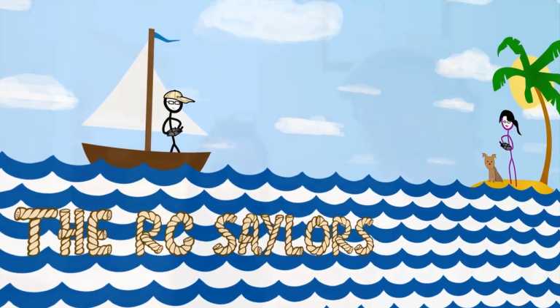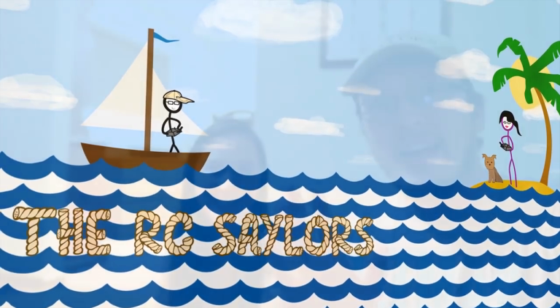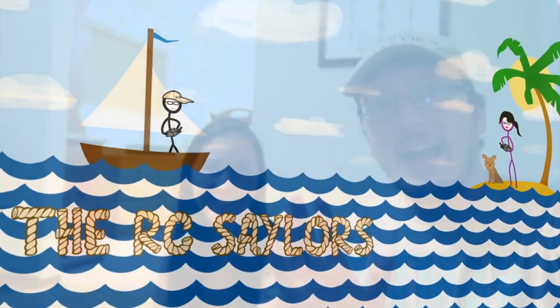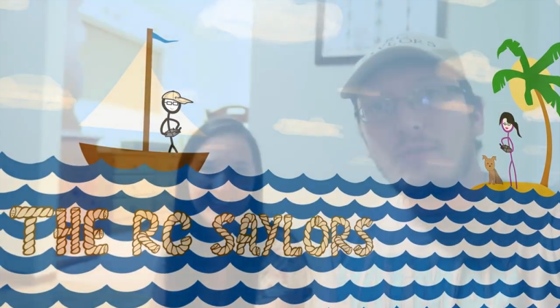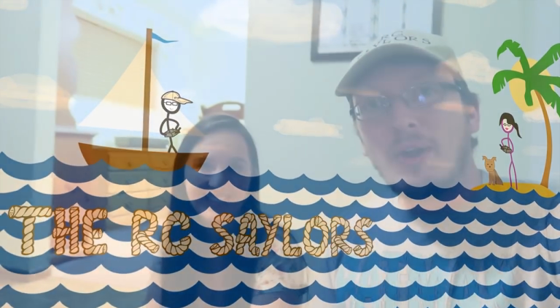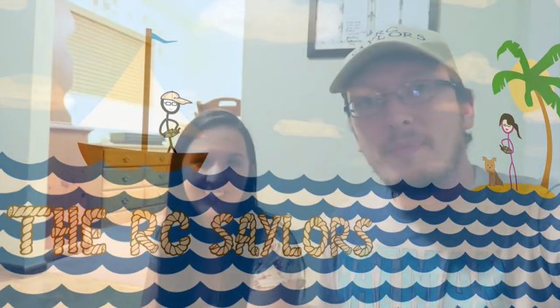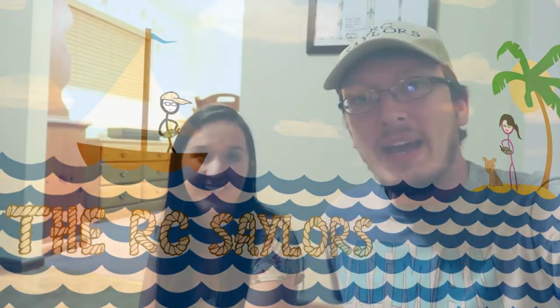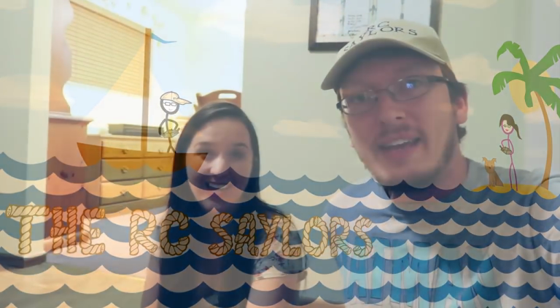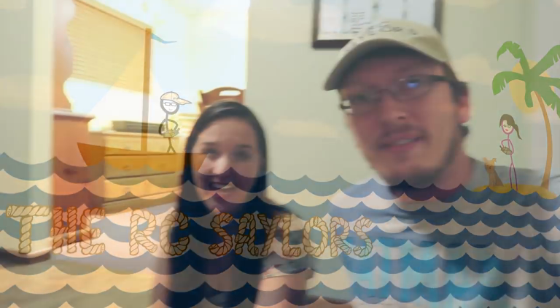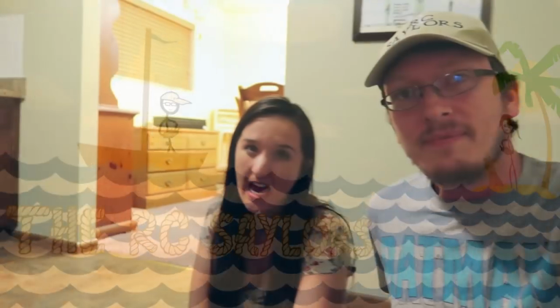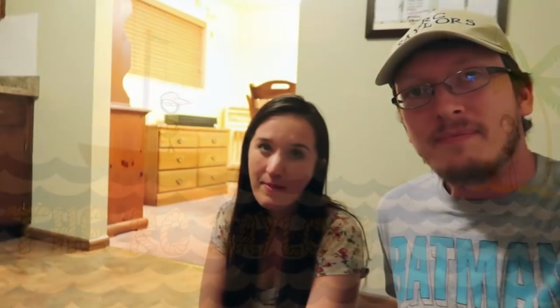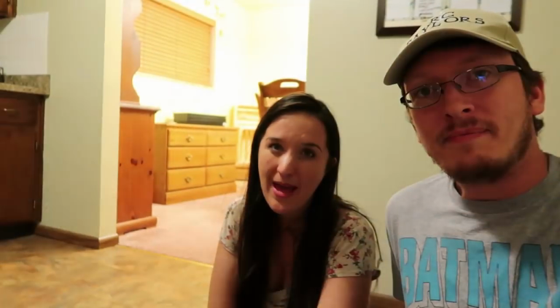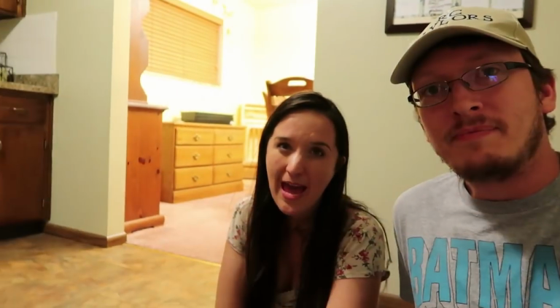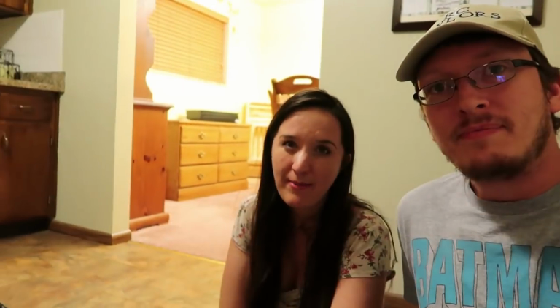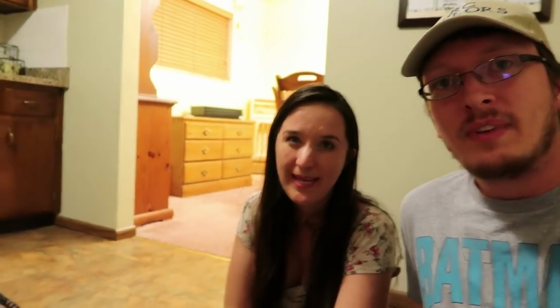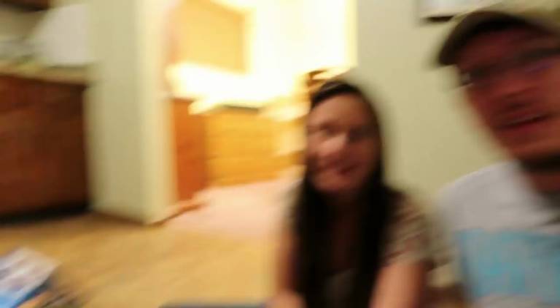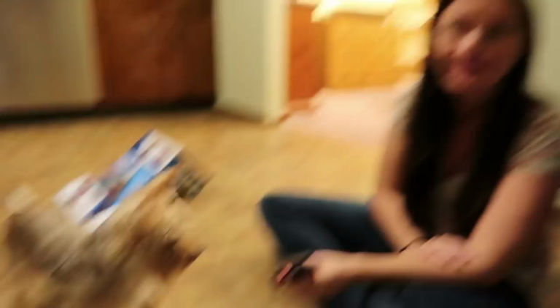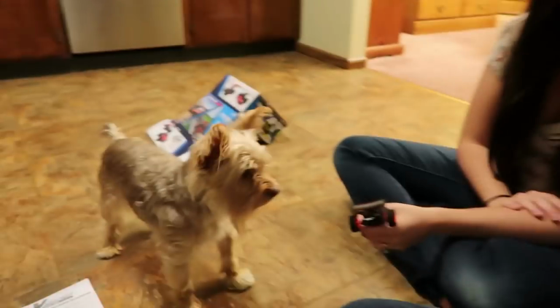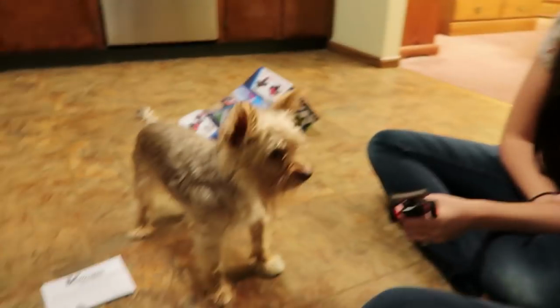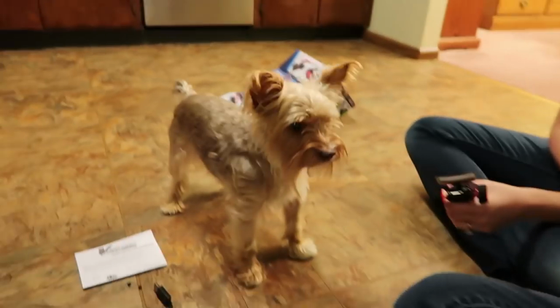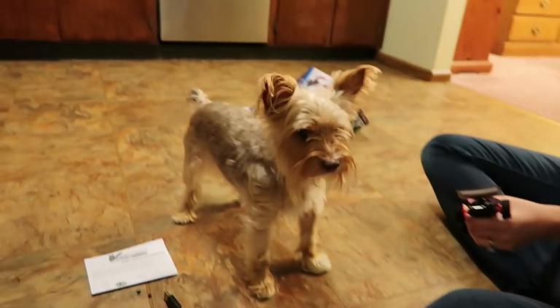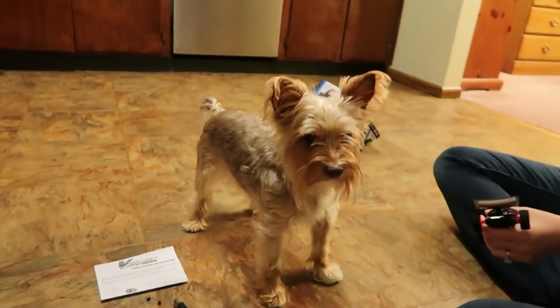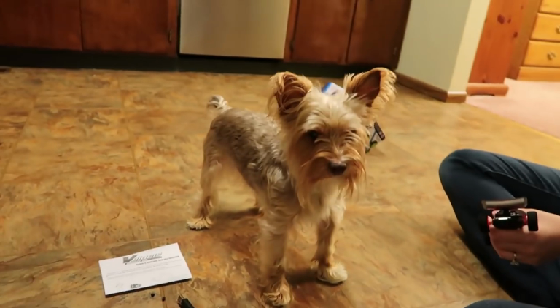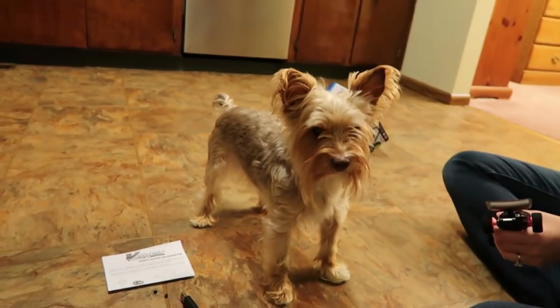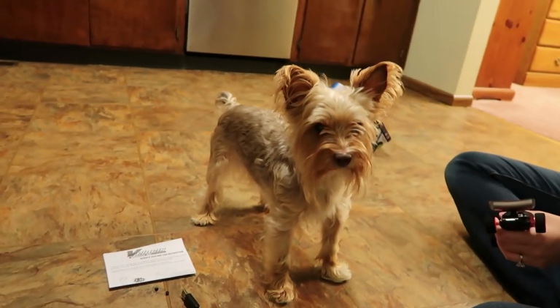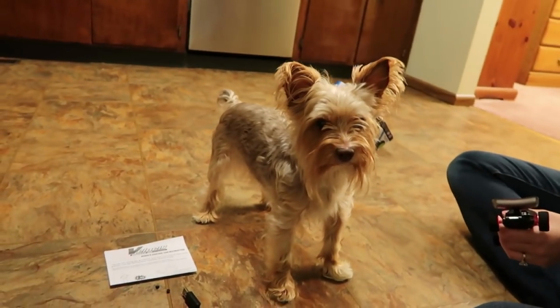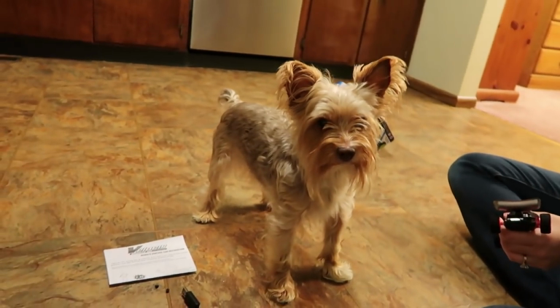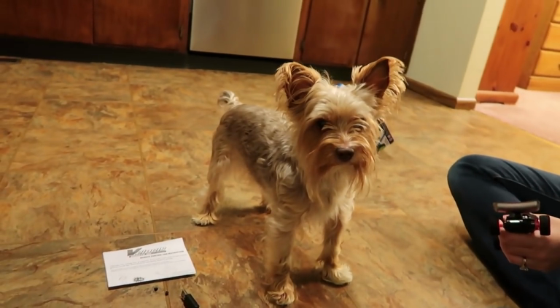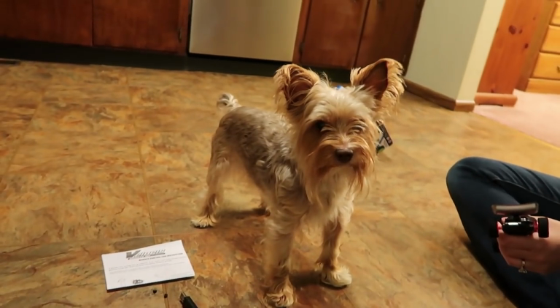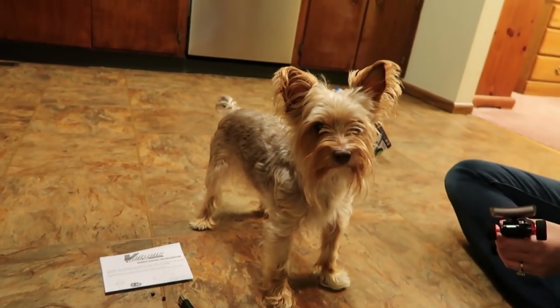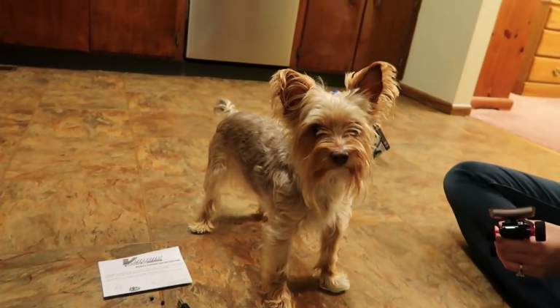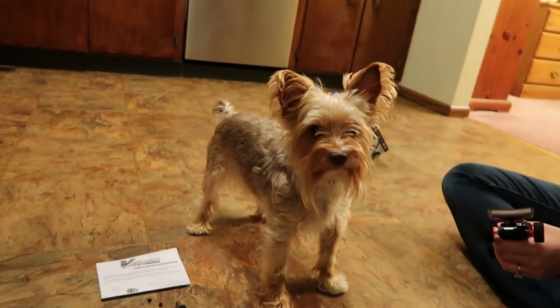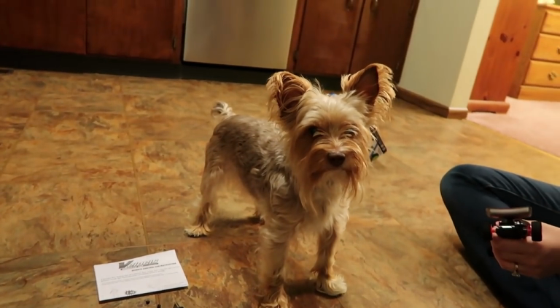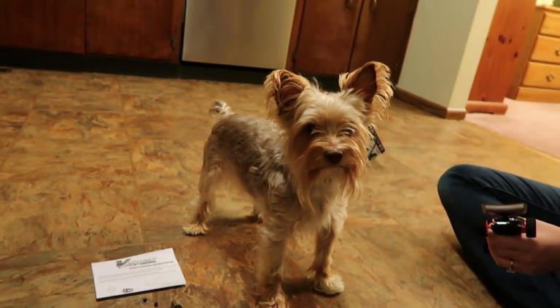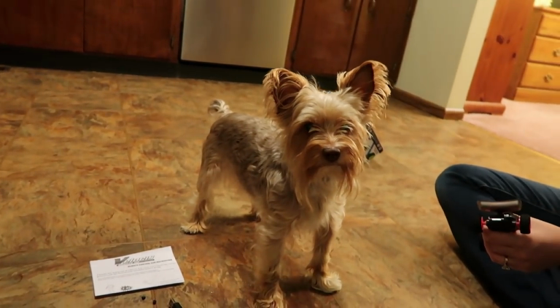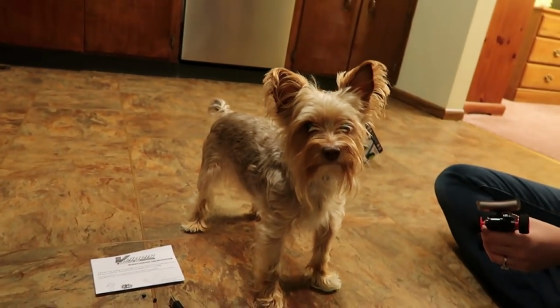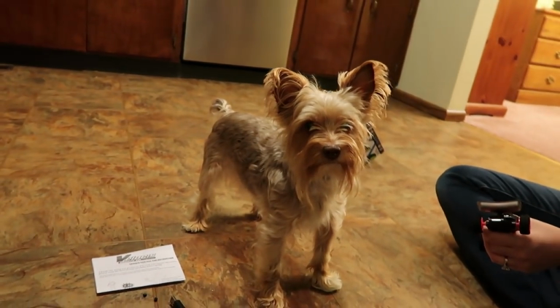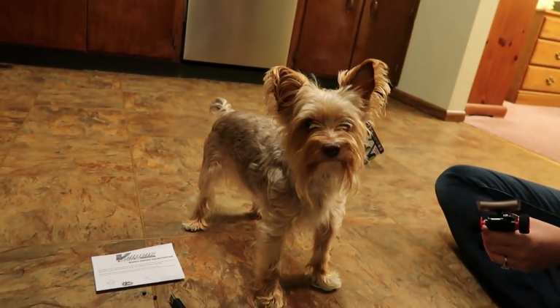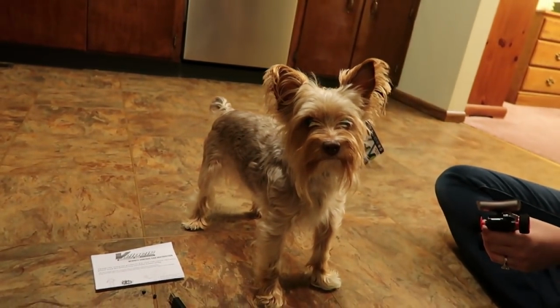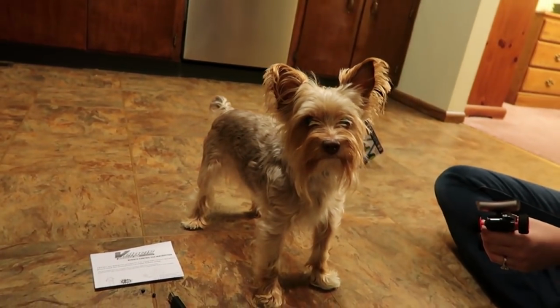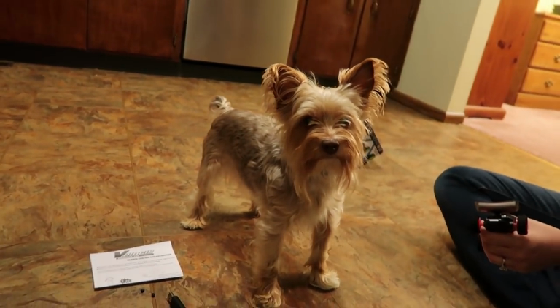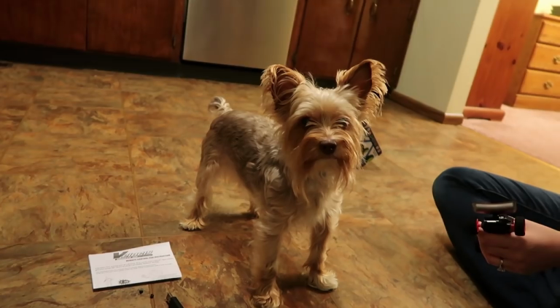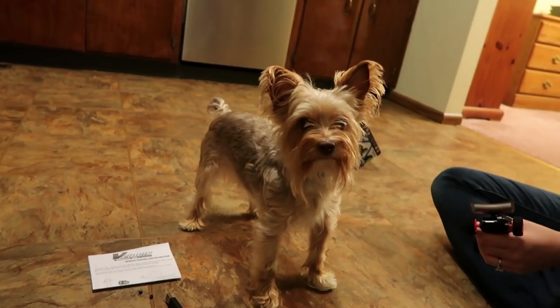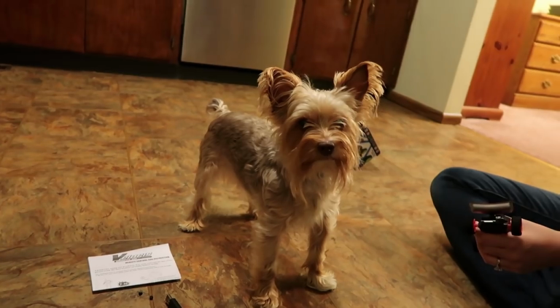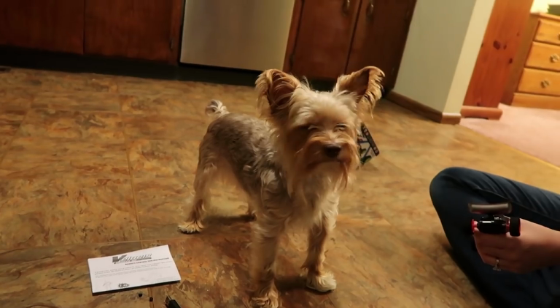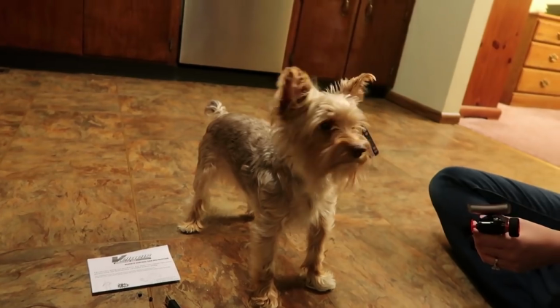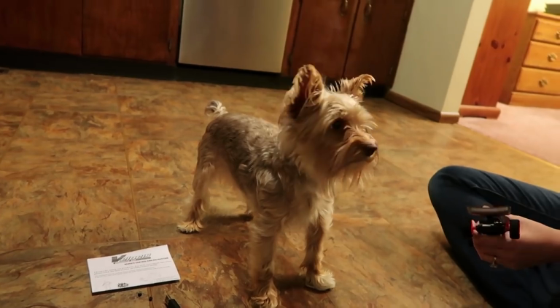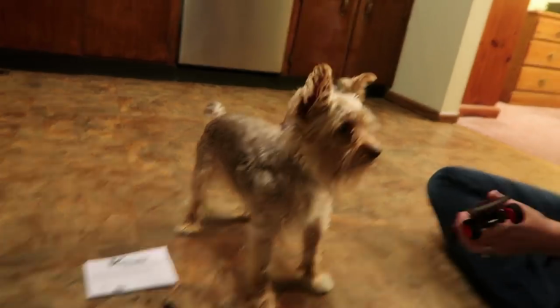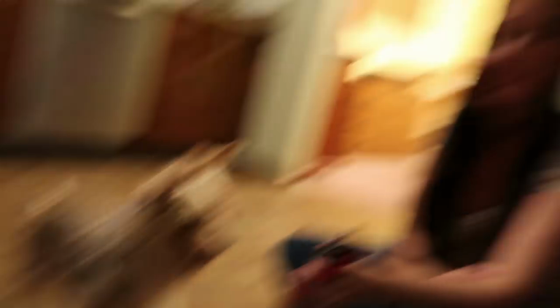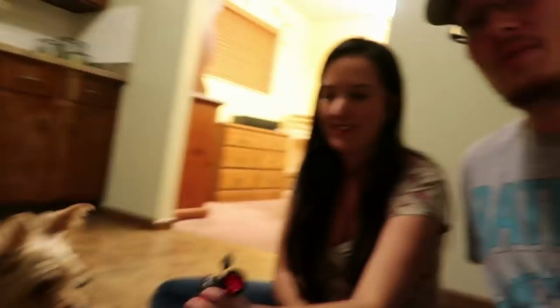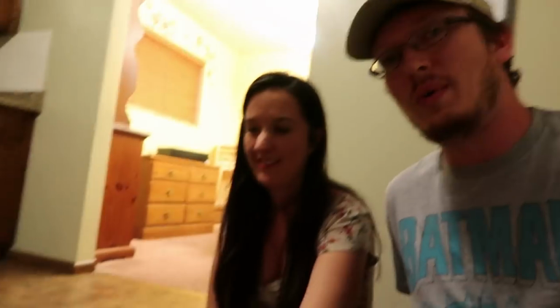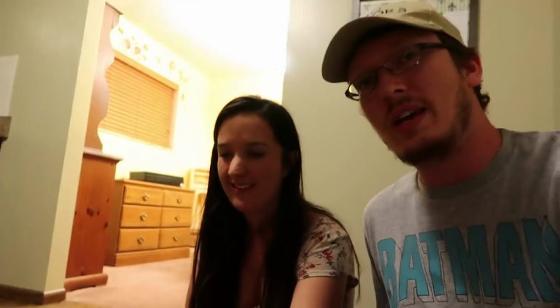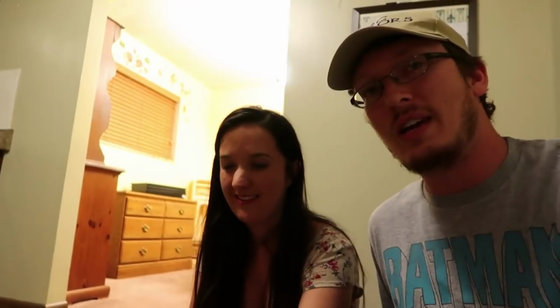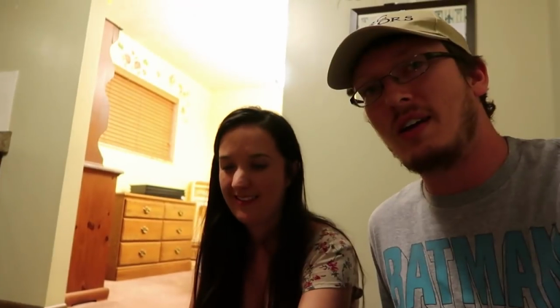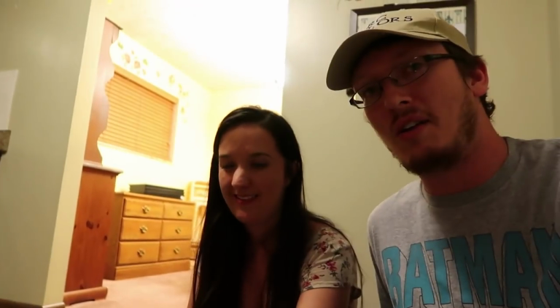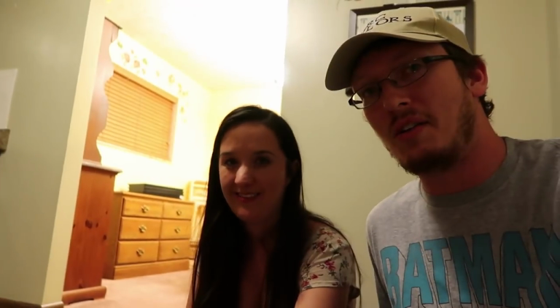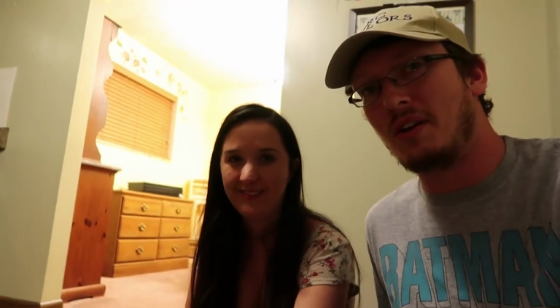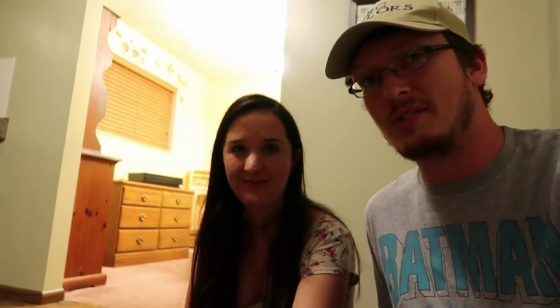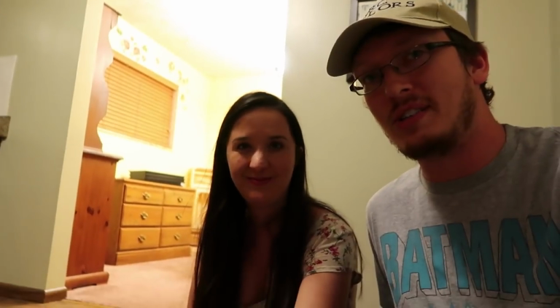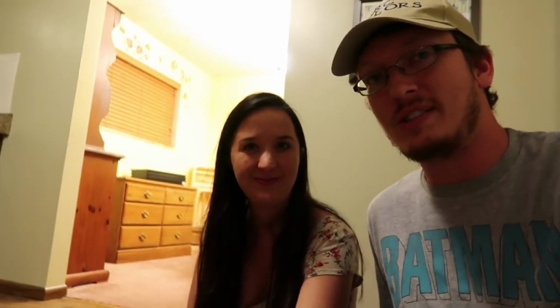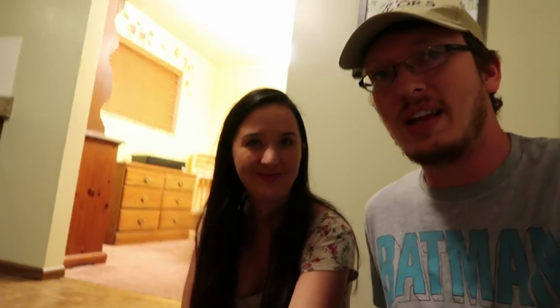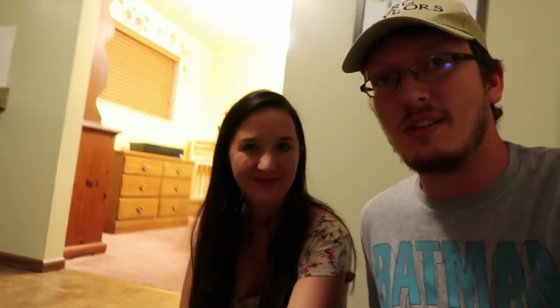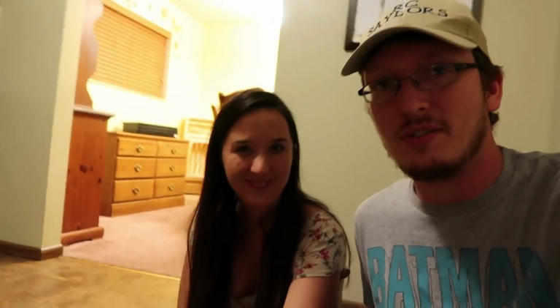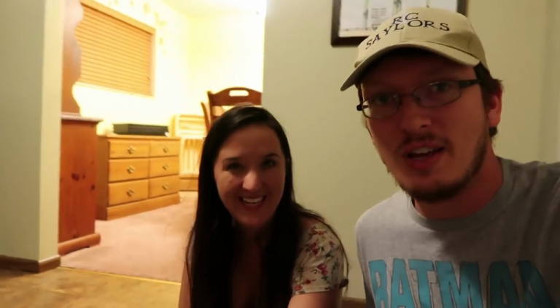Hey everyone, I'm Nate. And I'm Abby. This is Popeye. He is so focused. We are the RC Sailors.